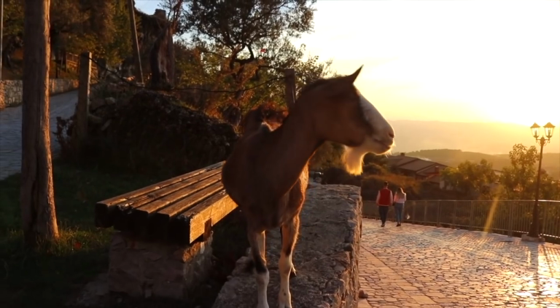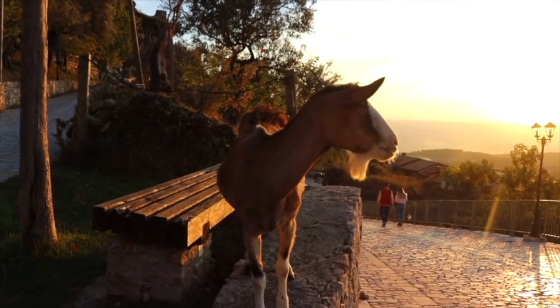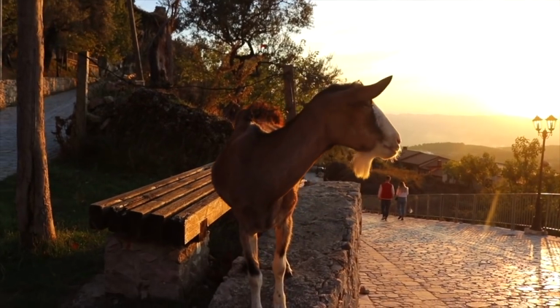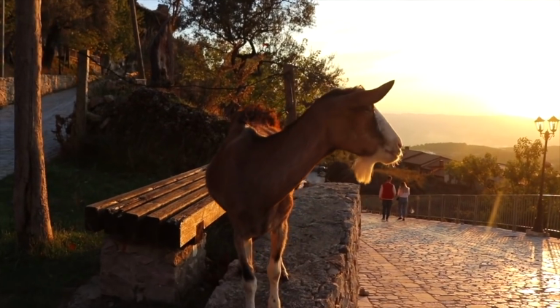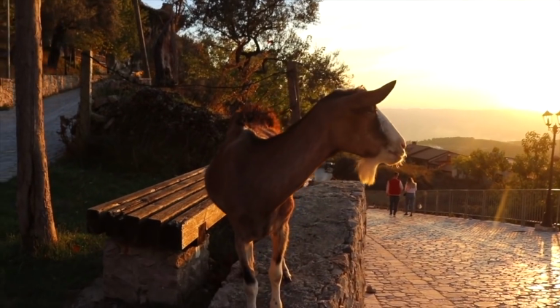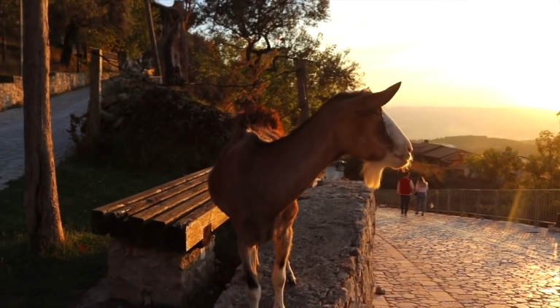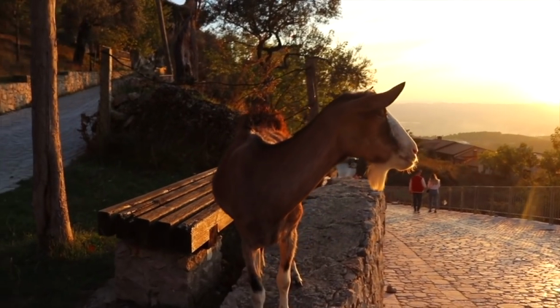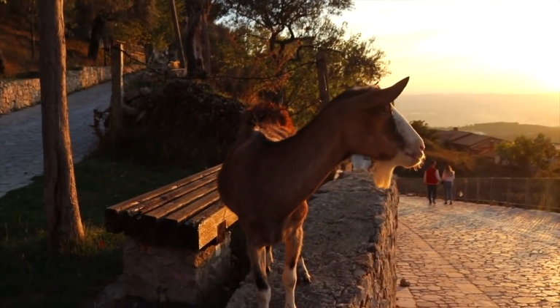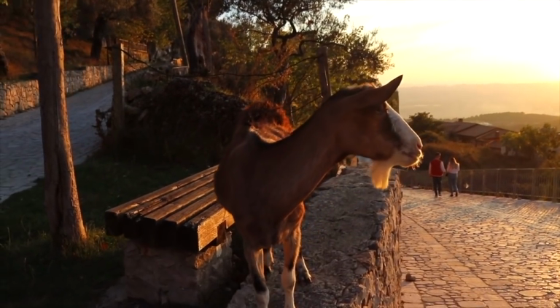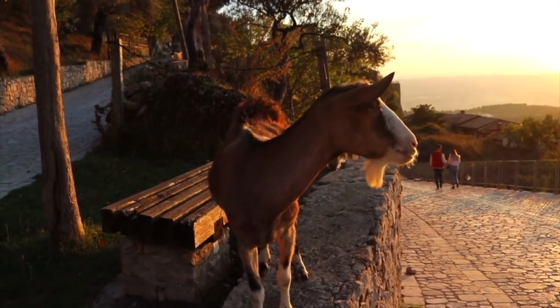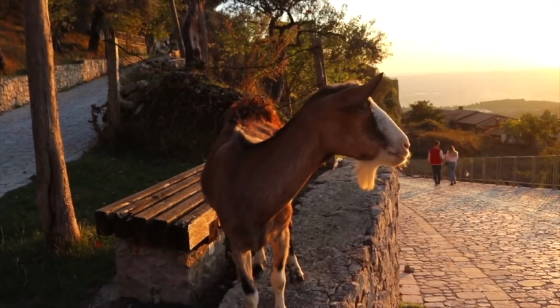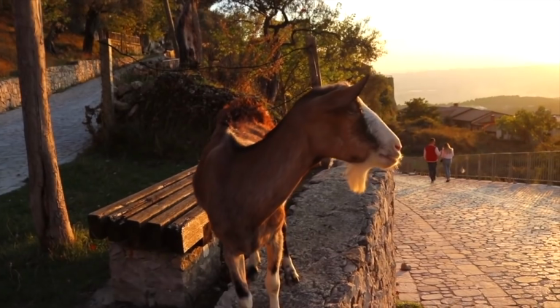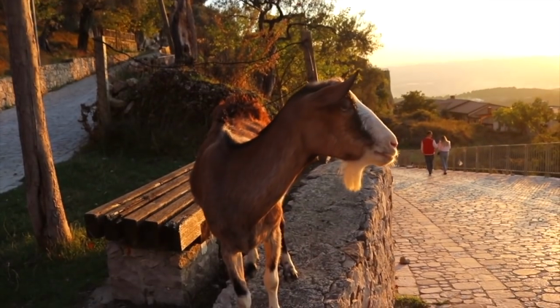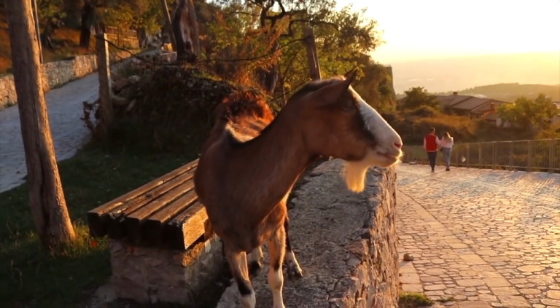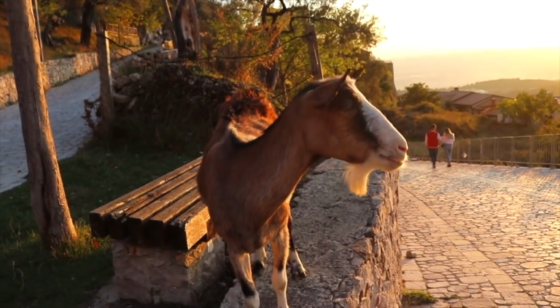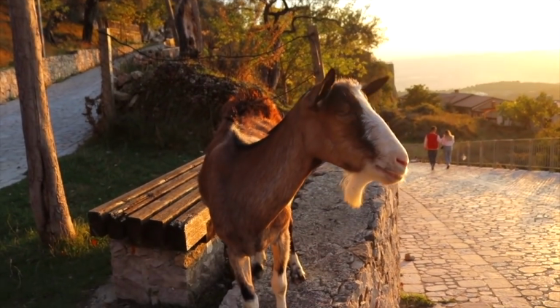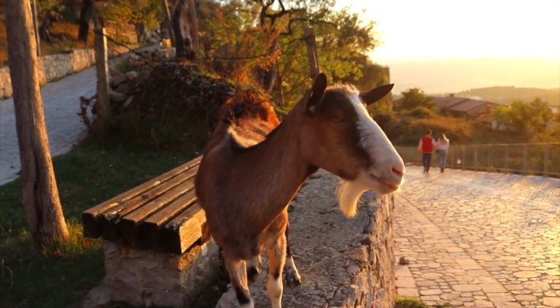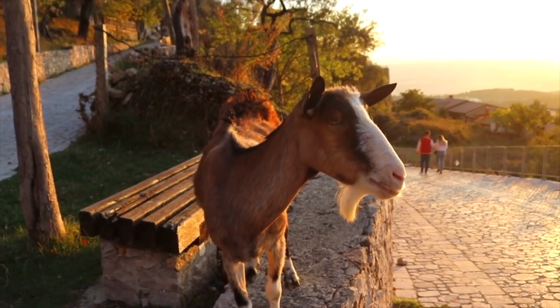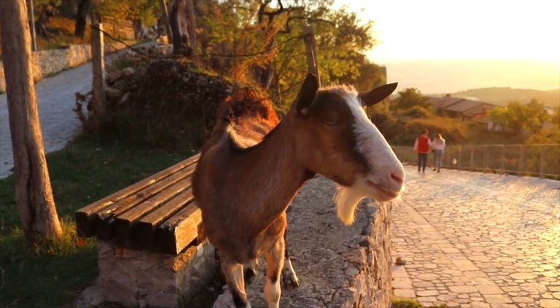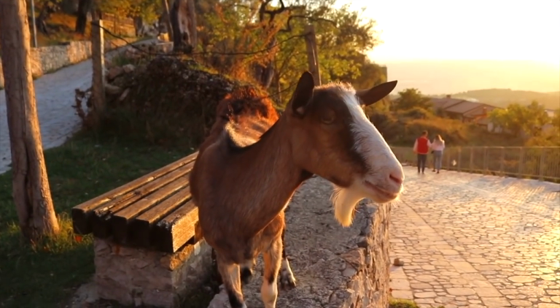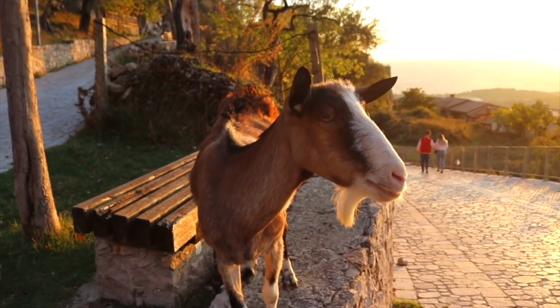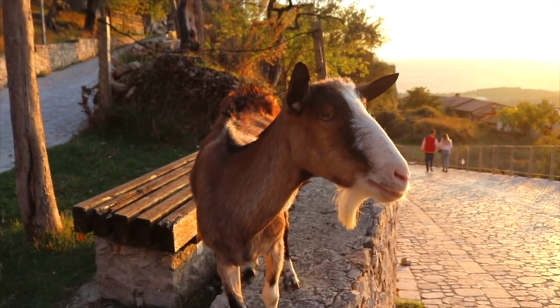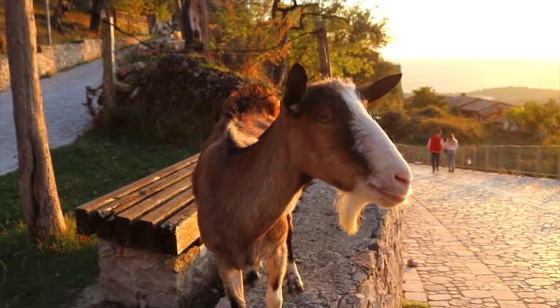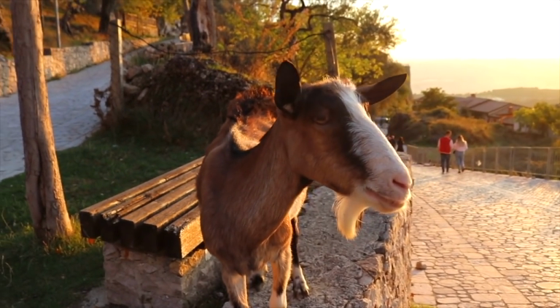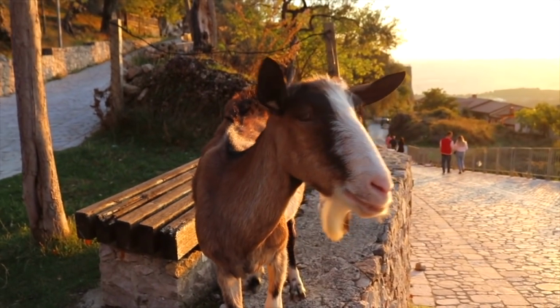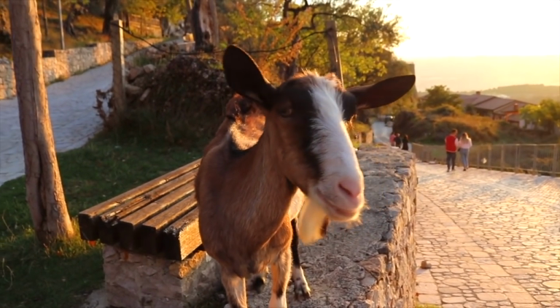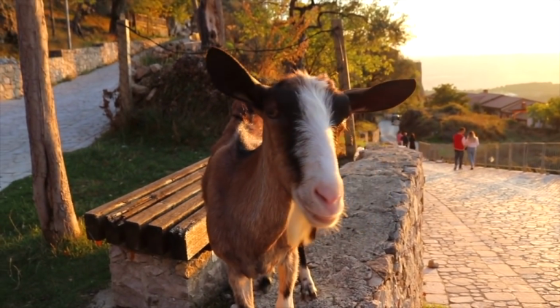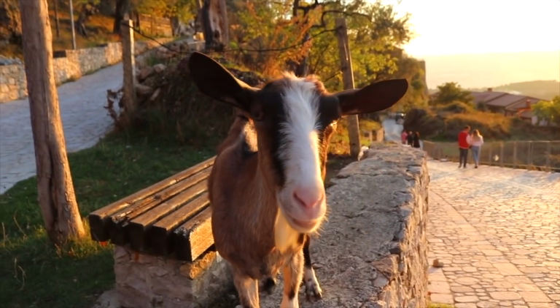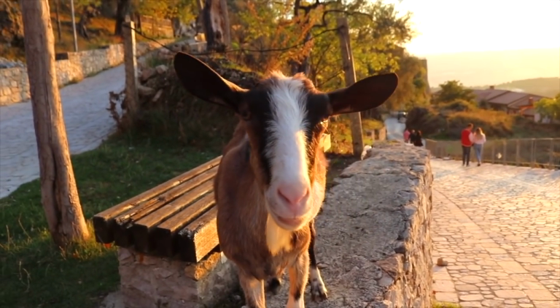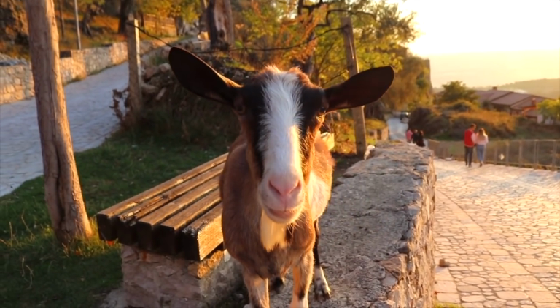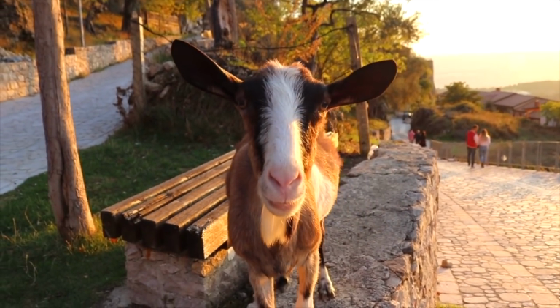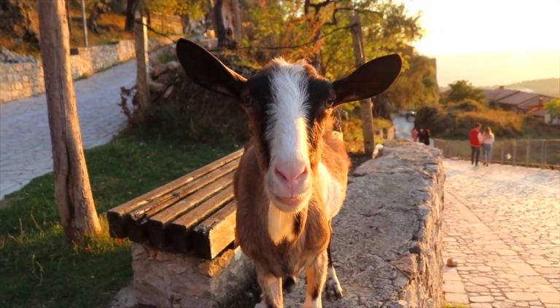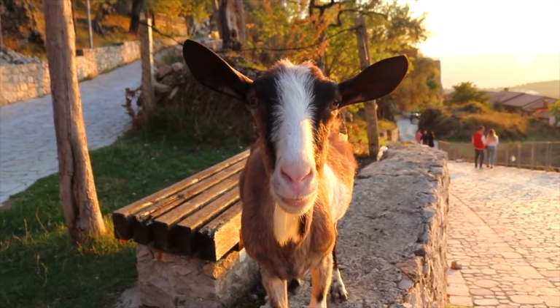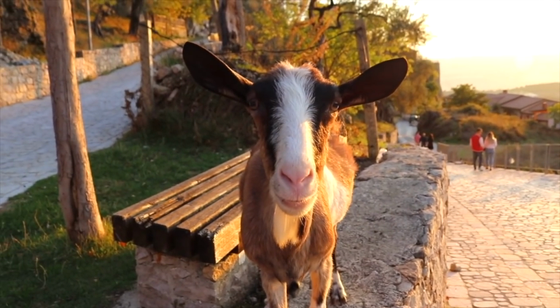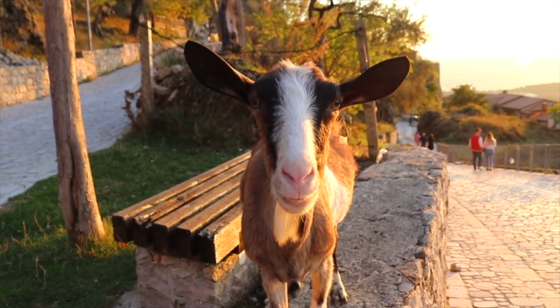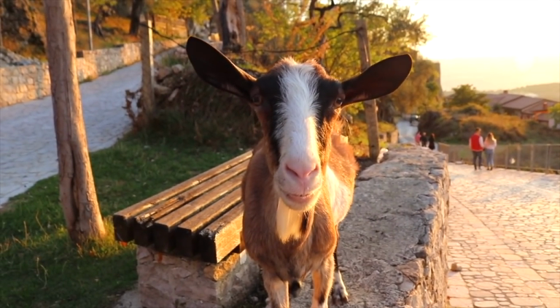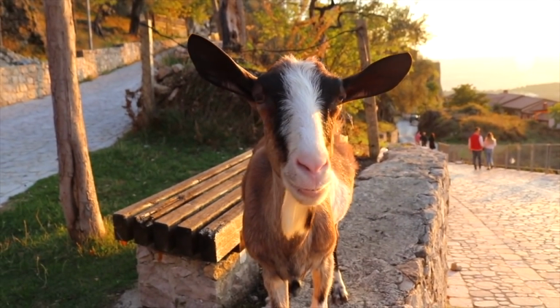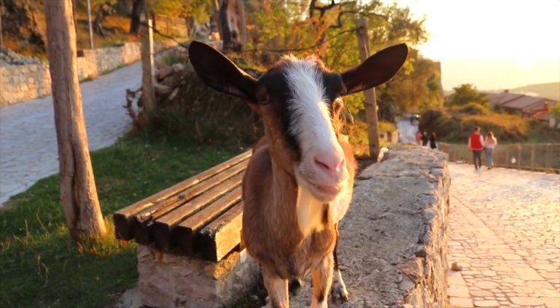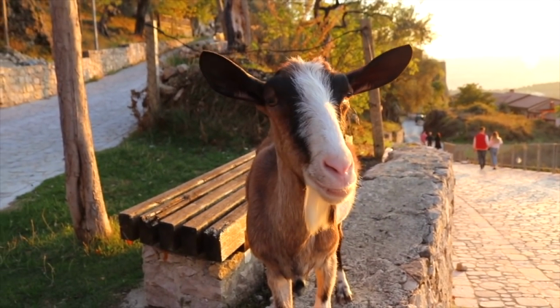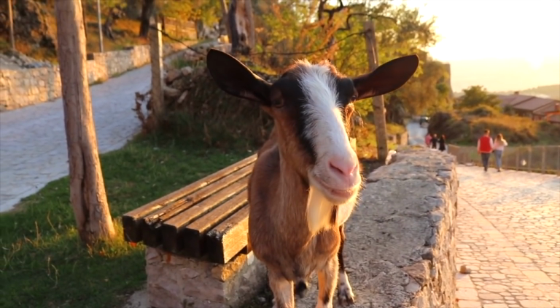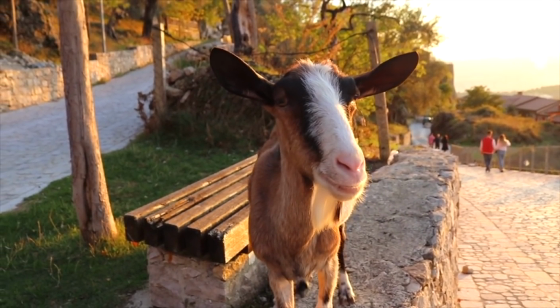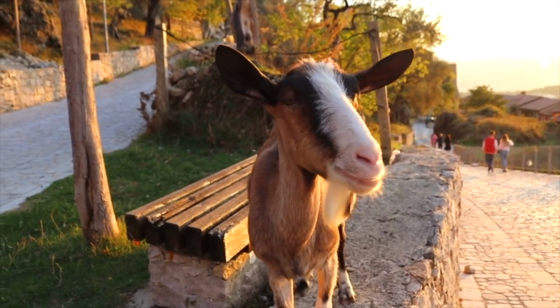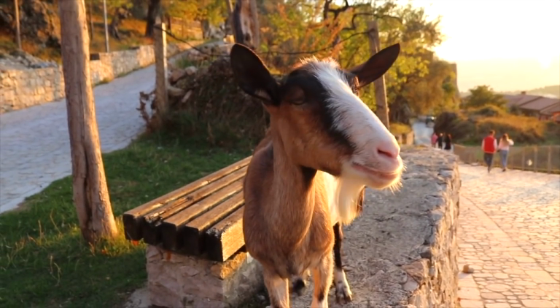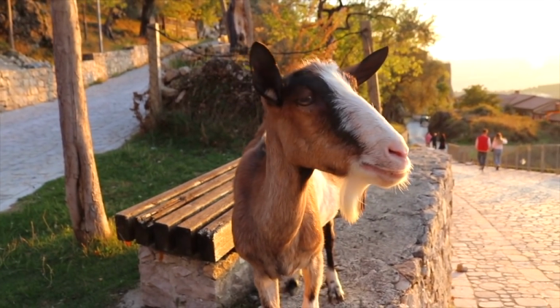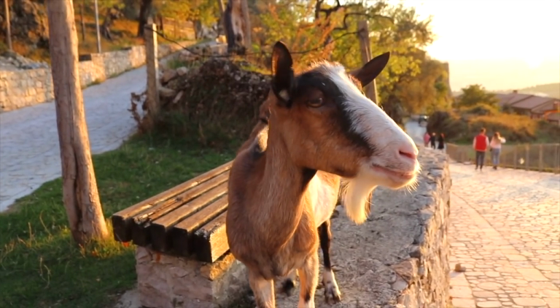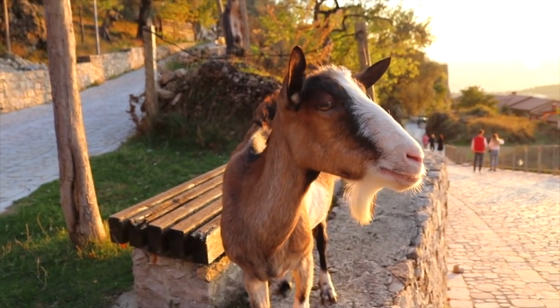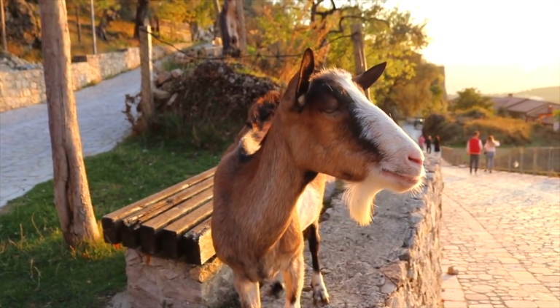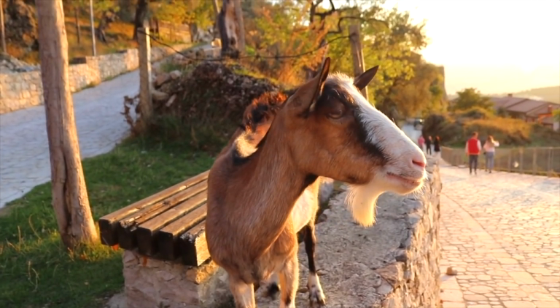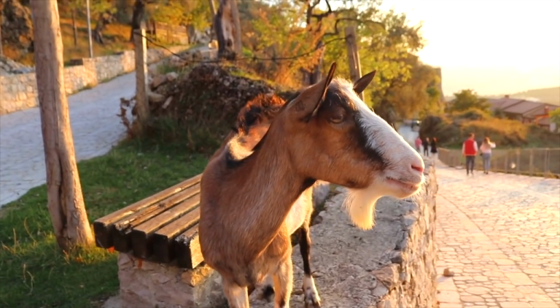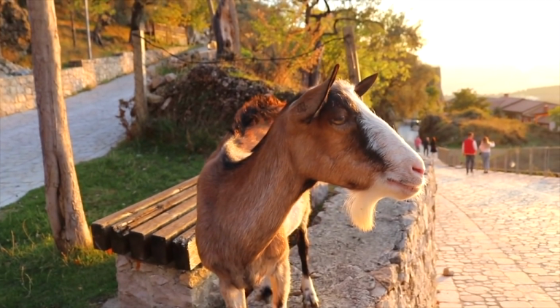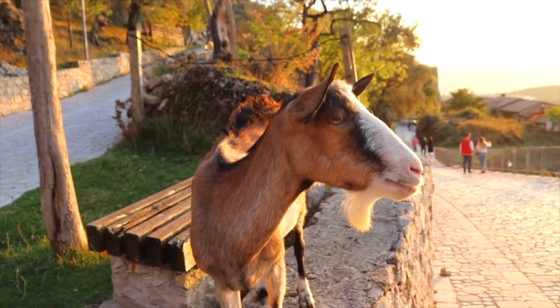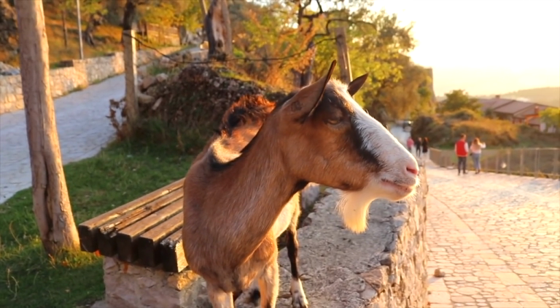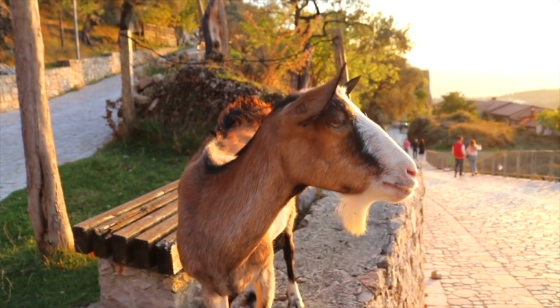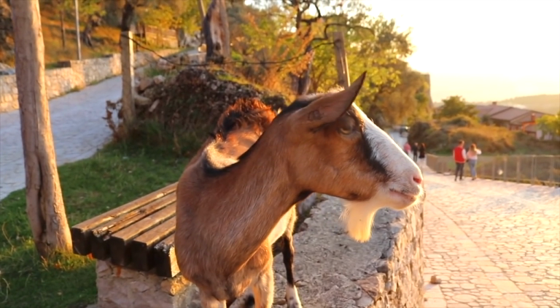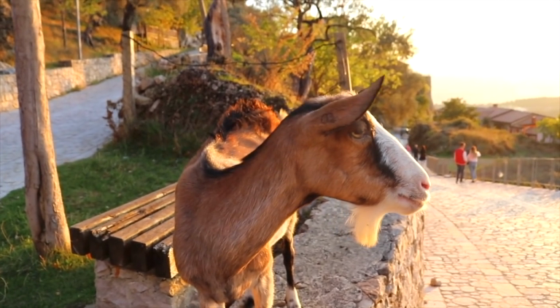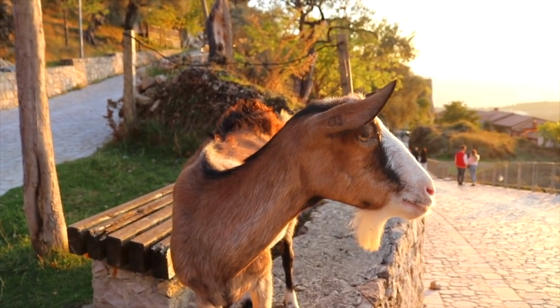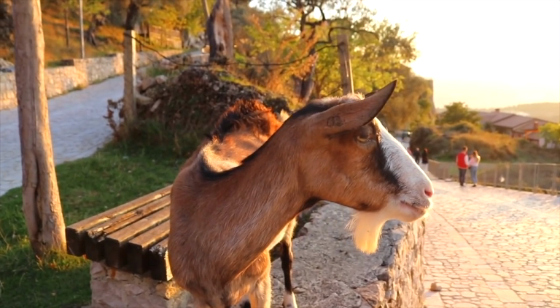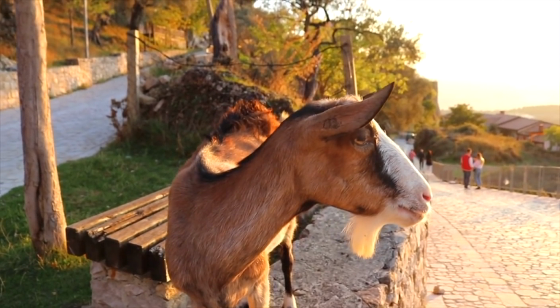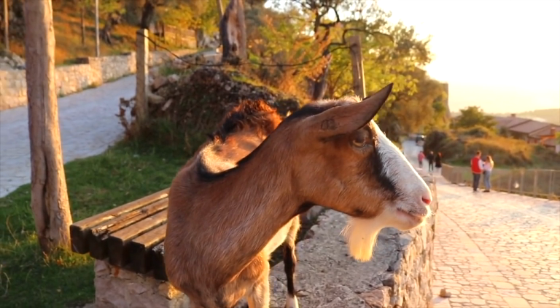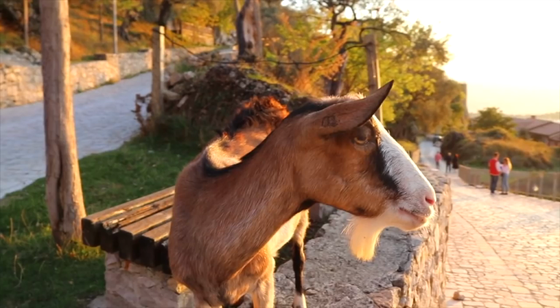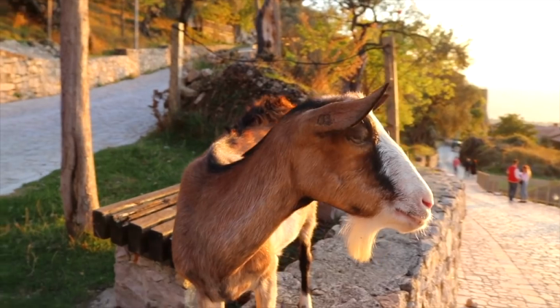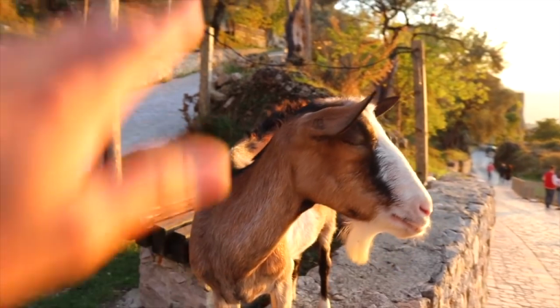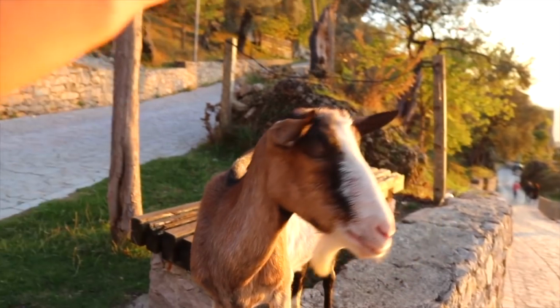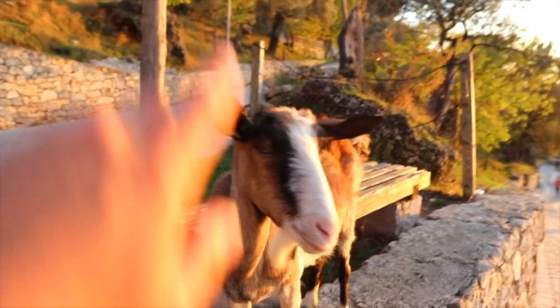What do you think of the sunset? Good sunset? Camera shy.